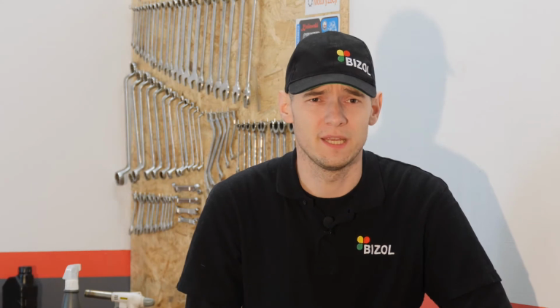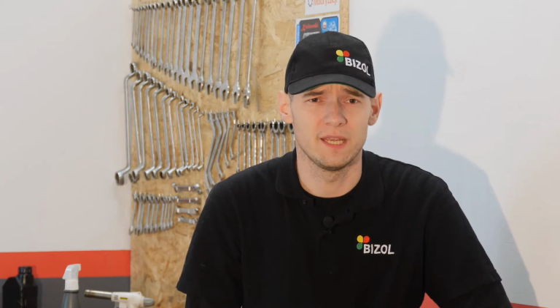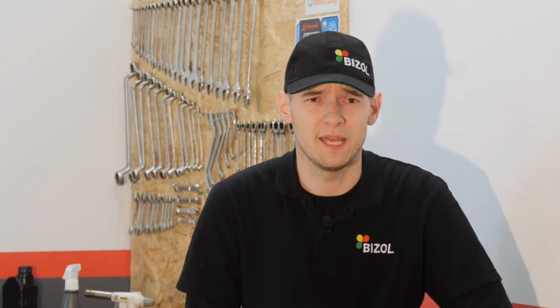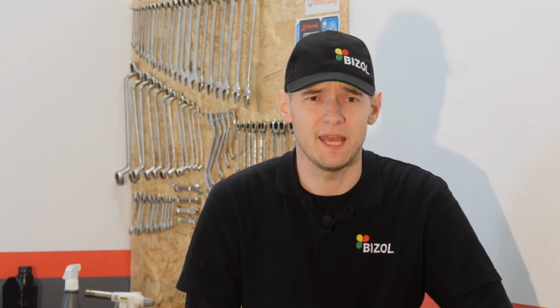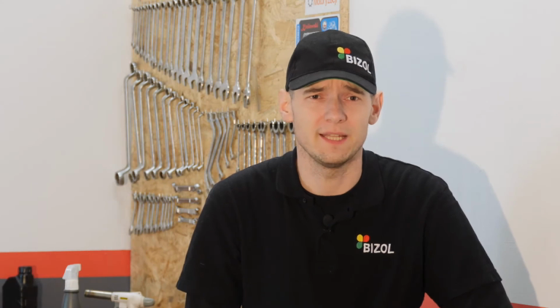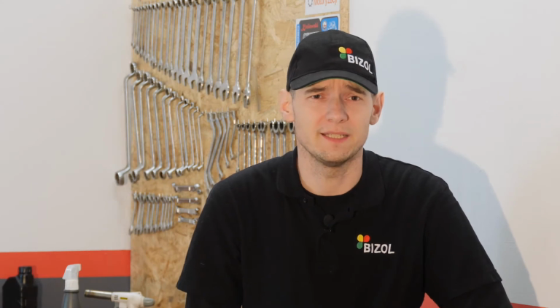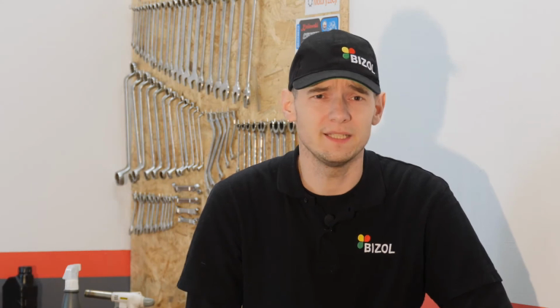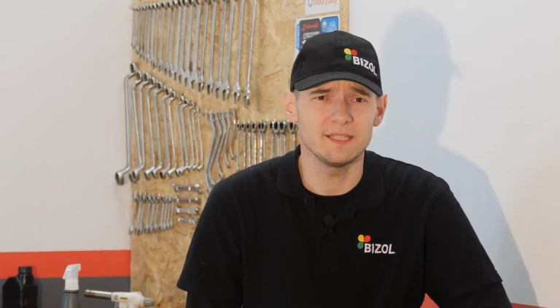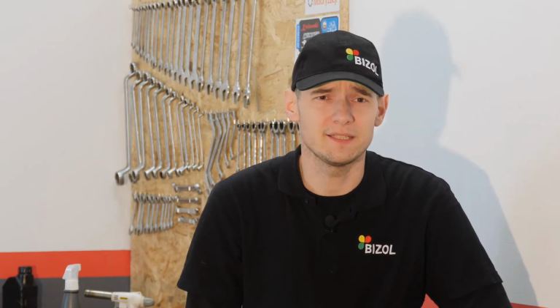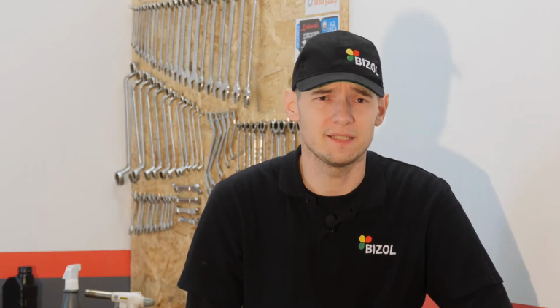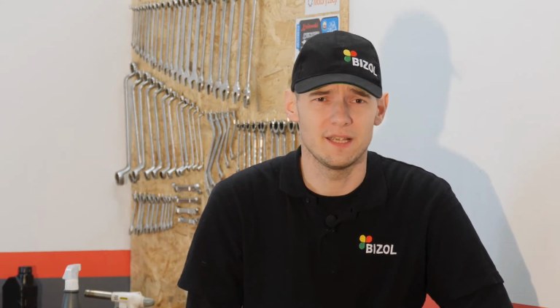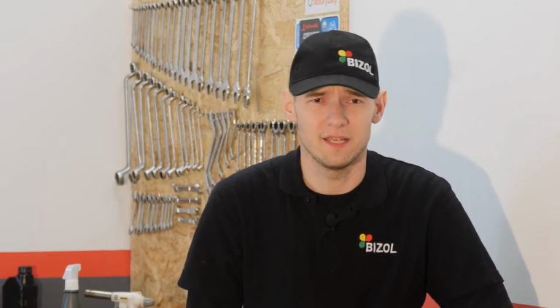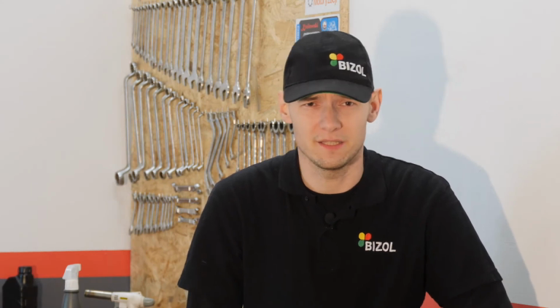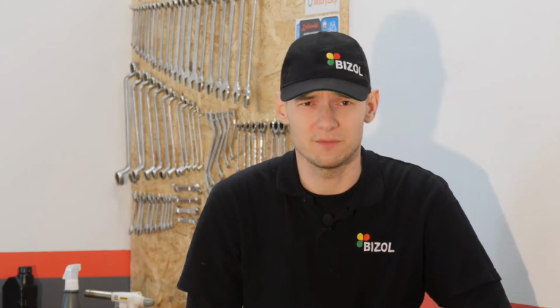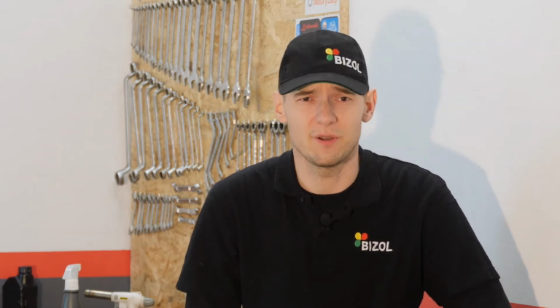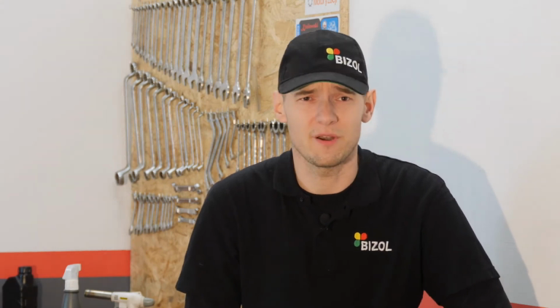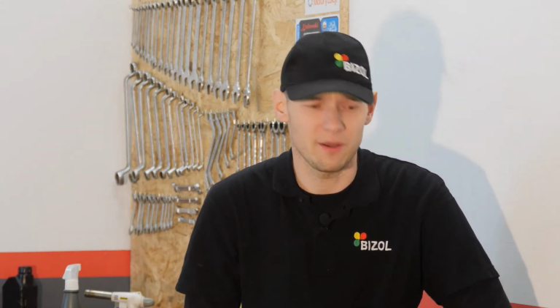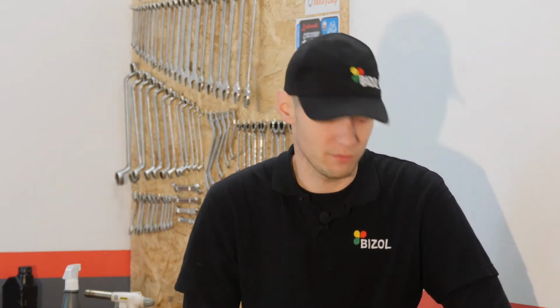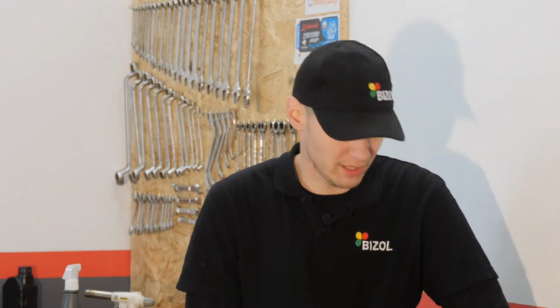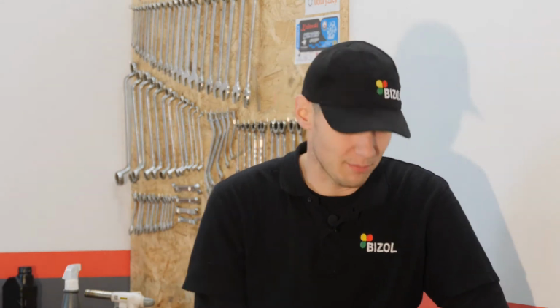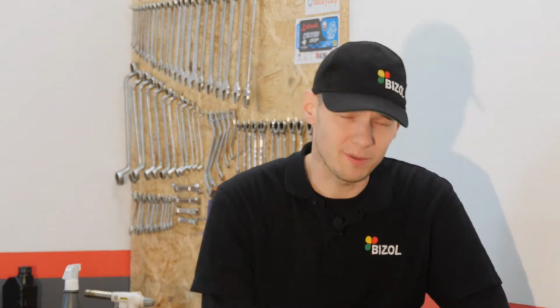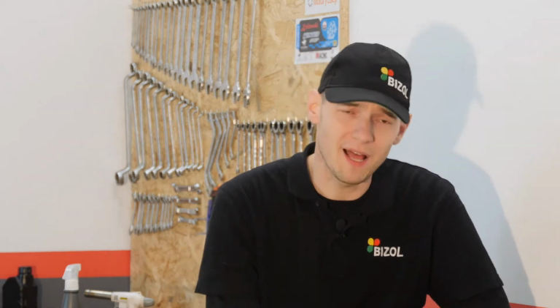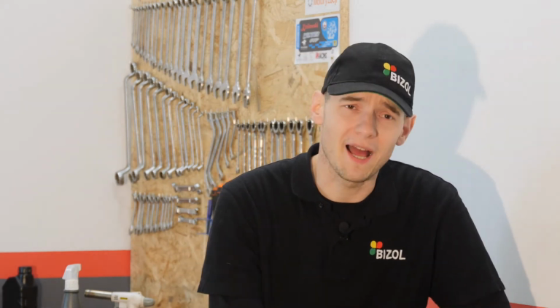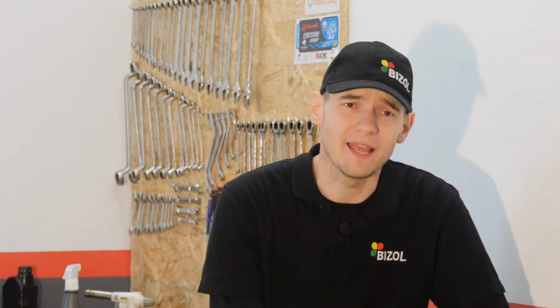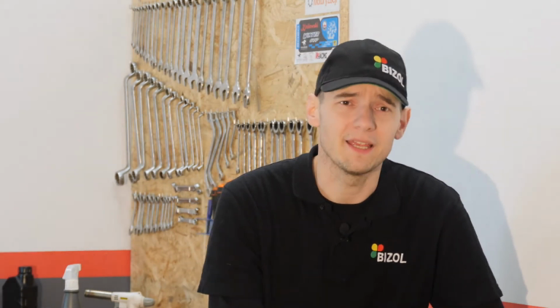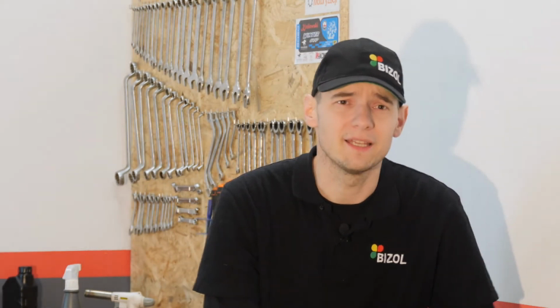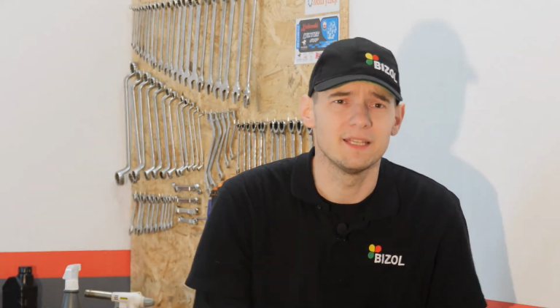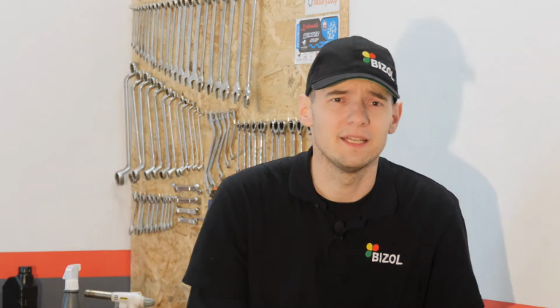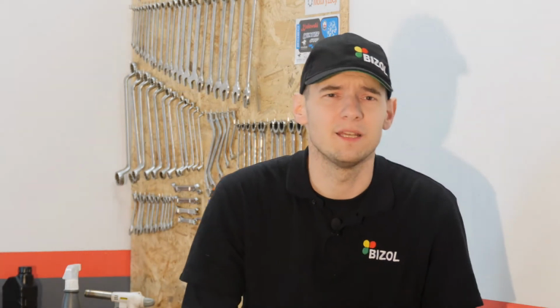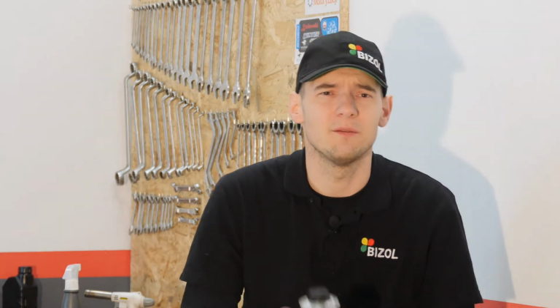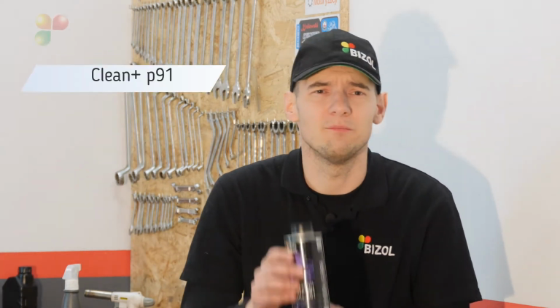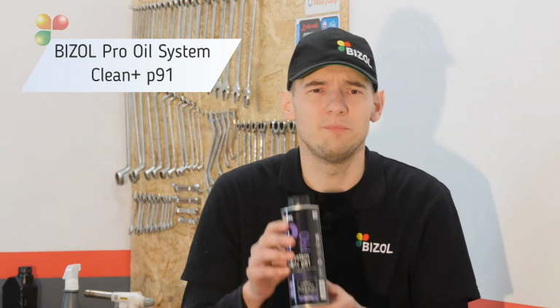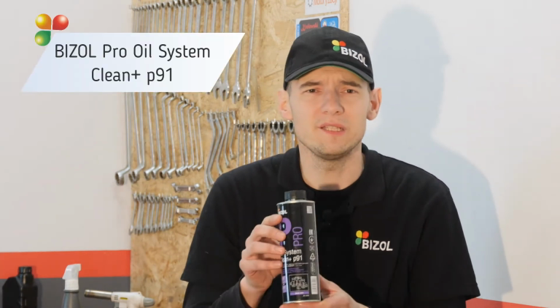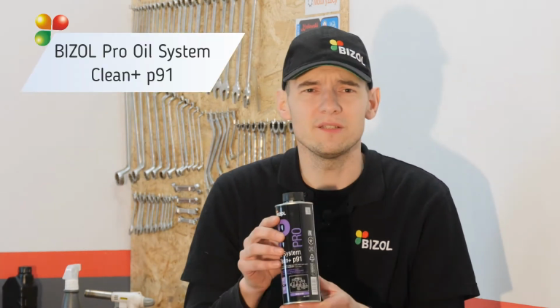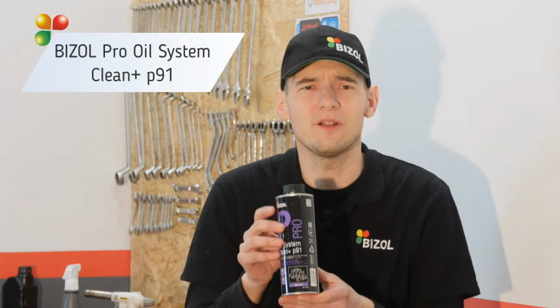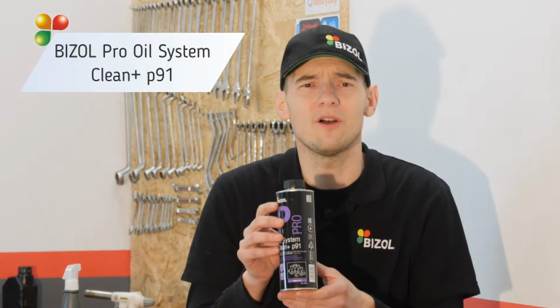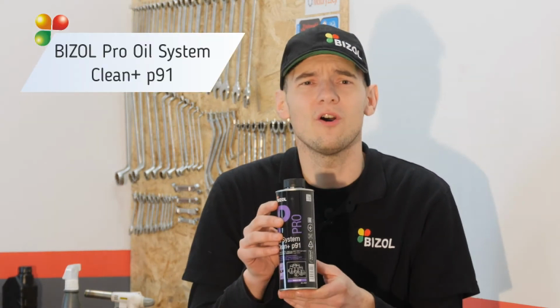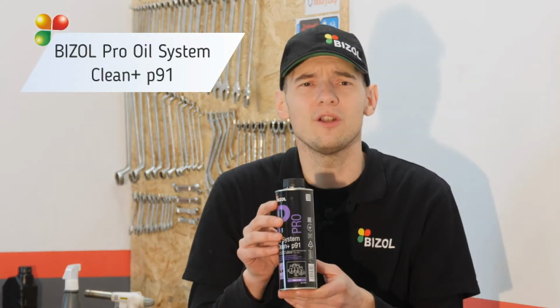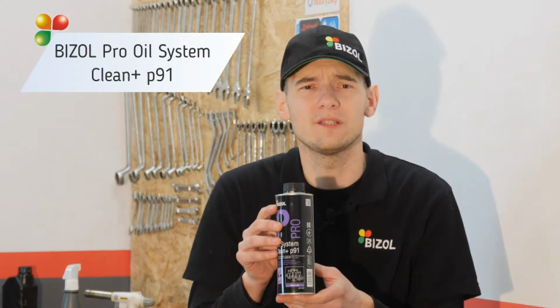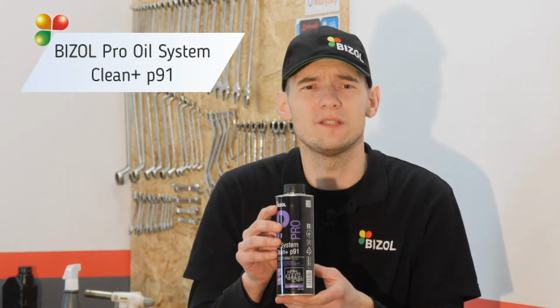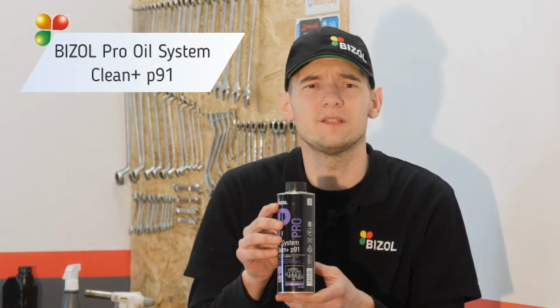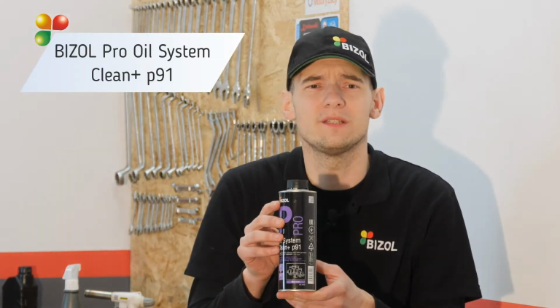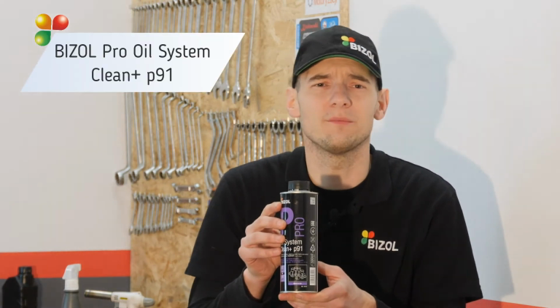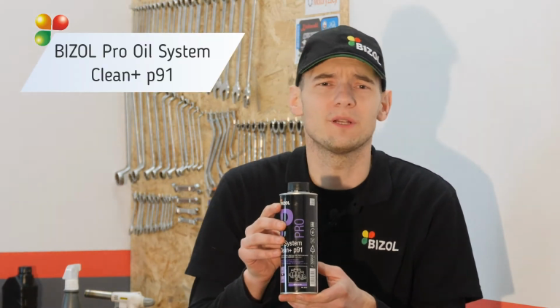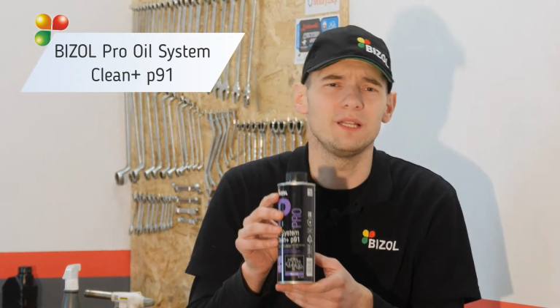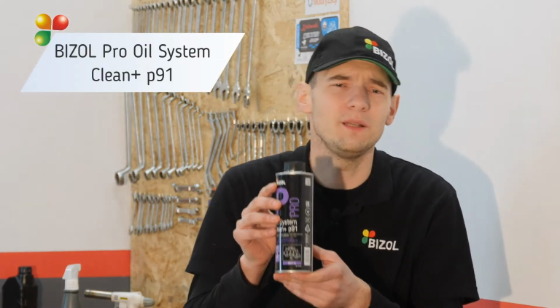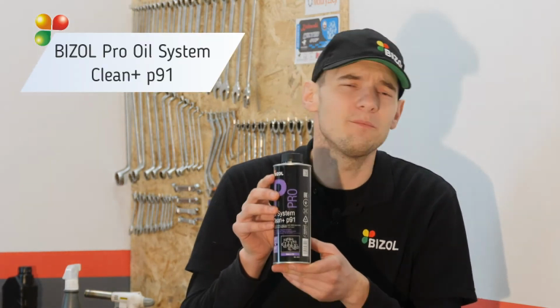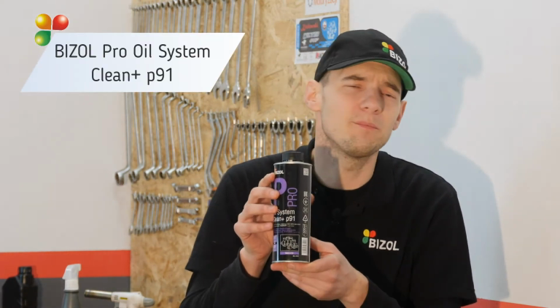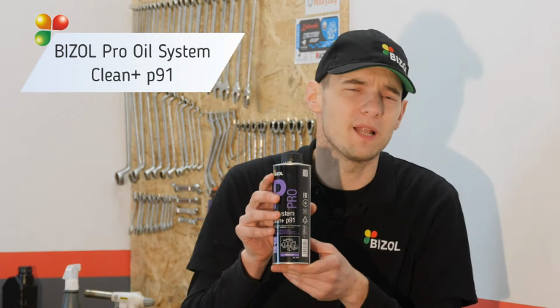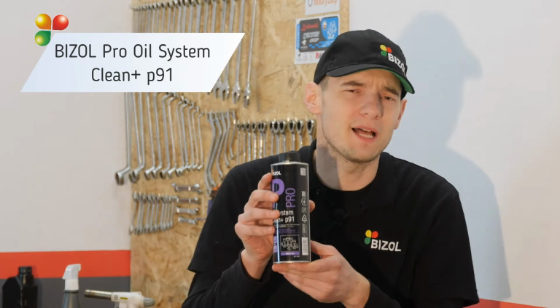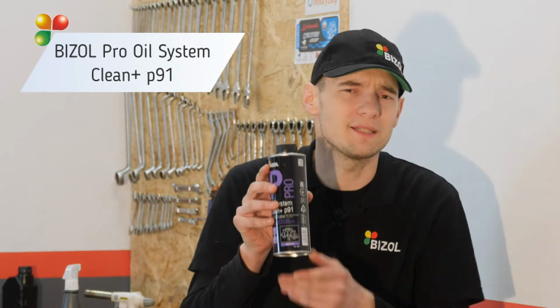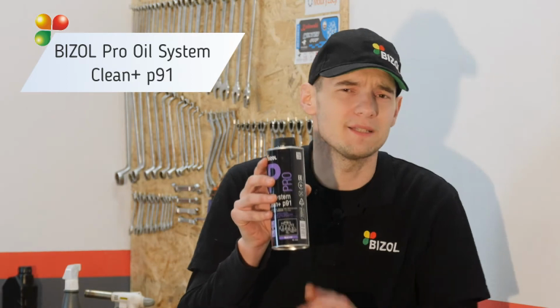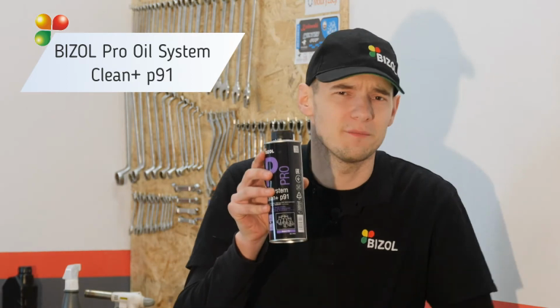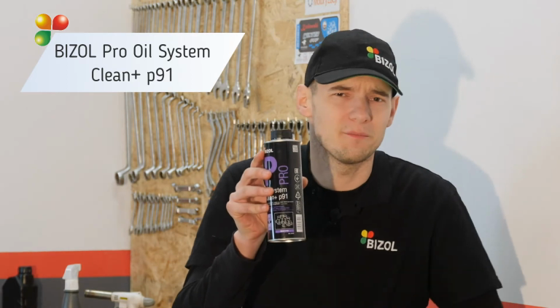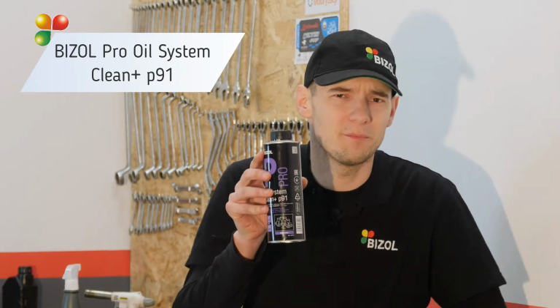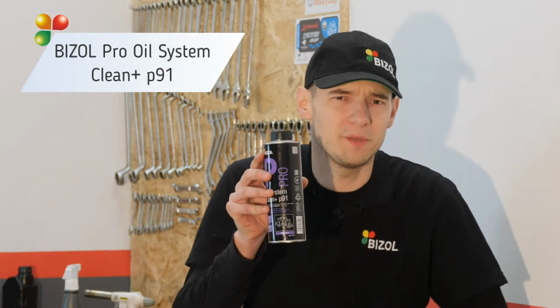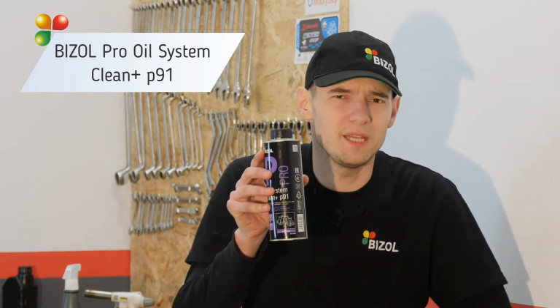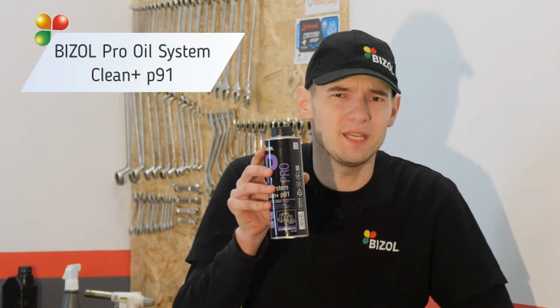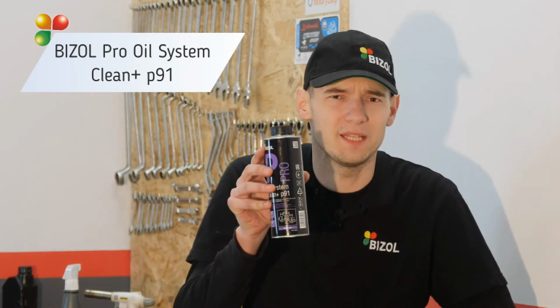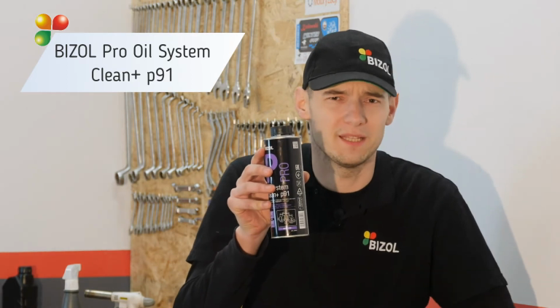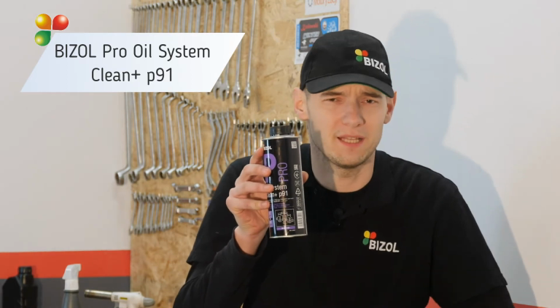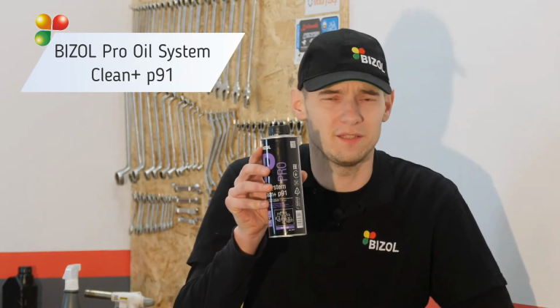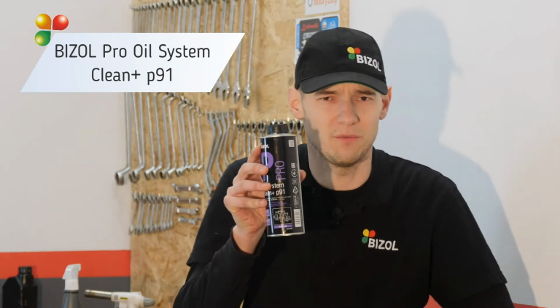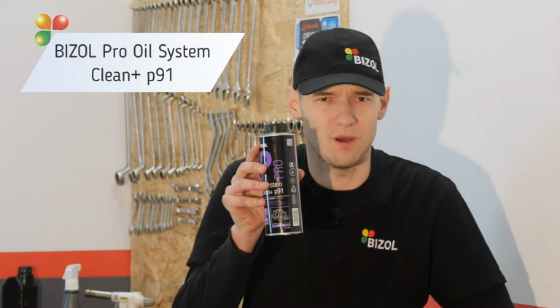And this is where I will apply Bisol Oil System Klim Plus P91.